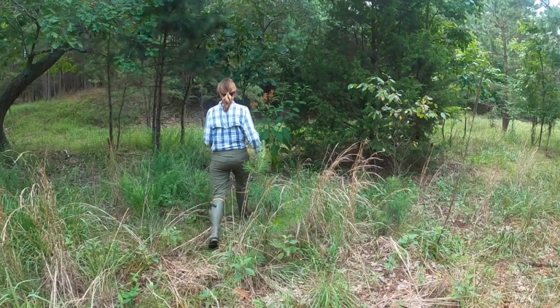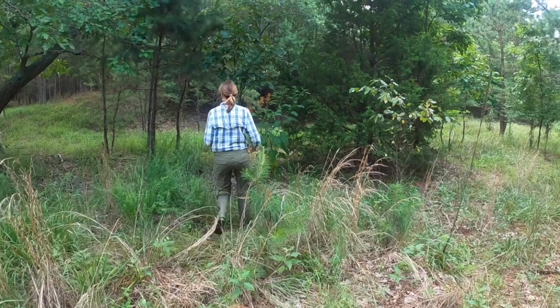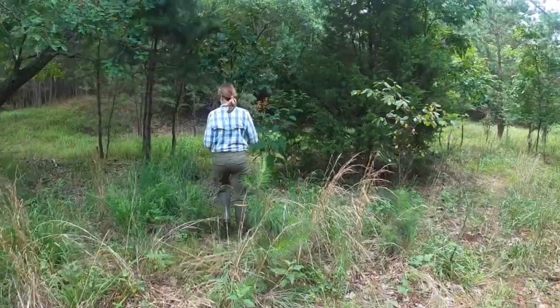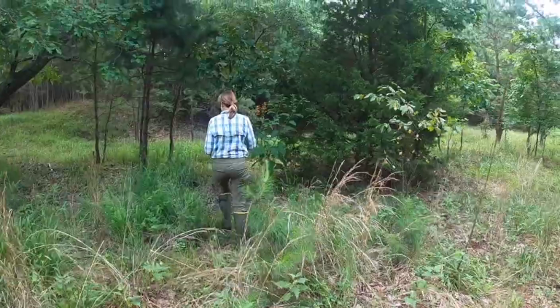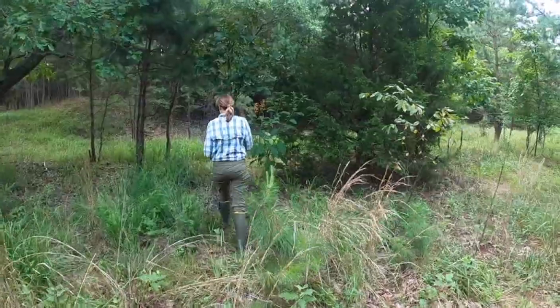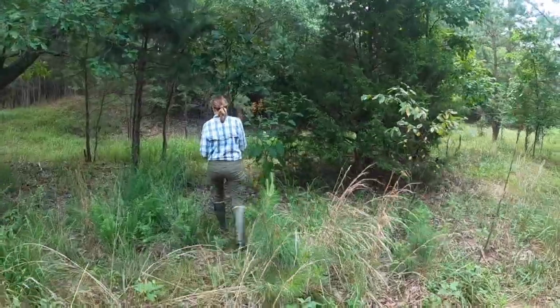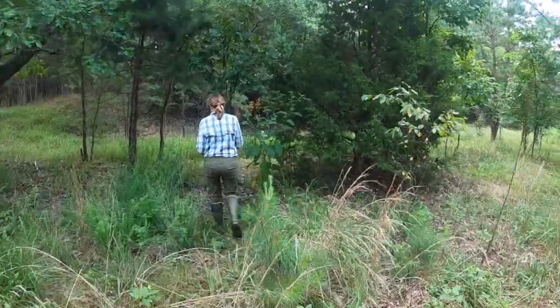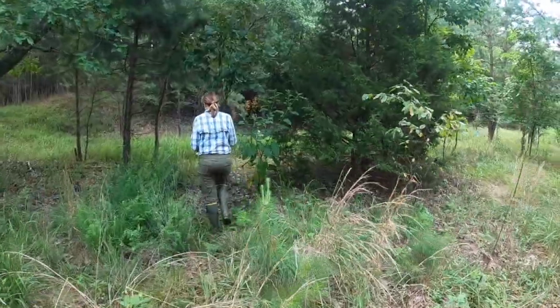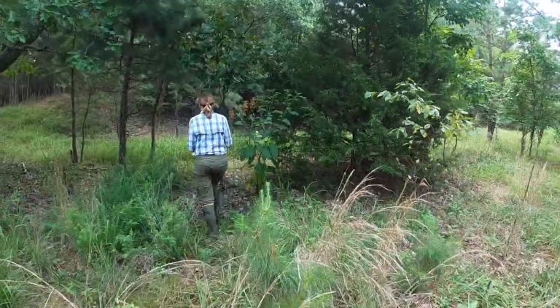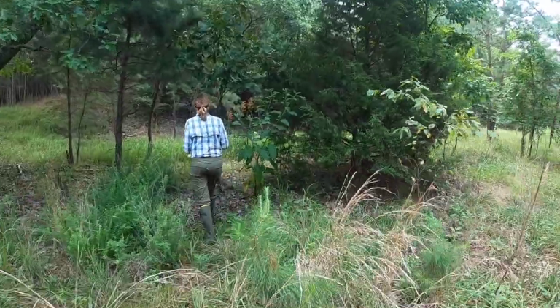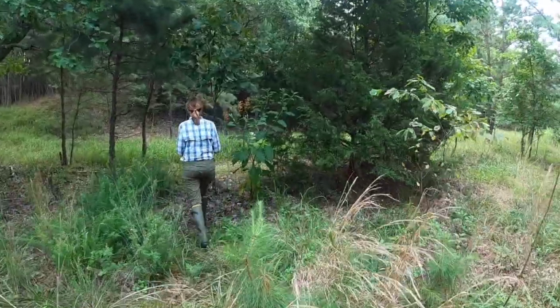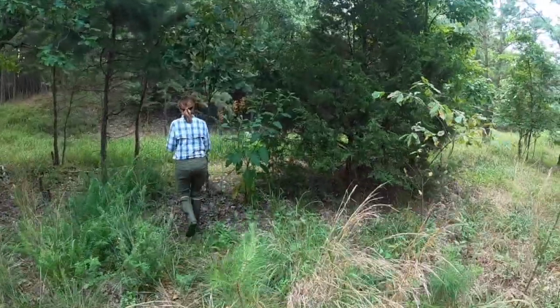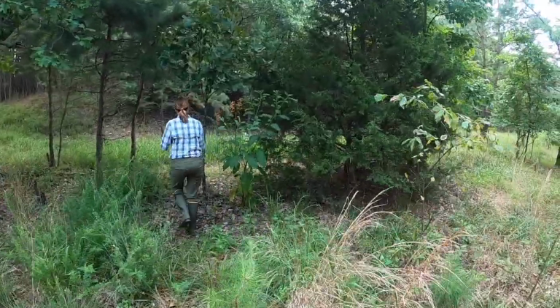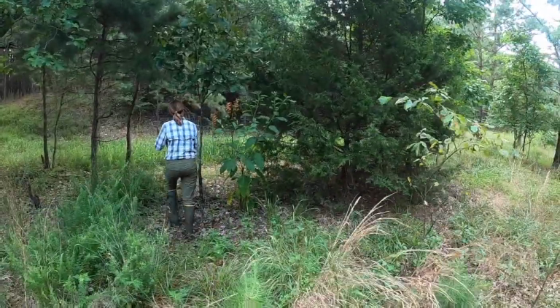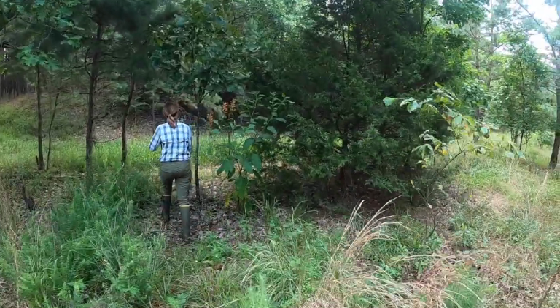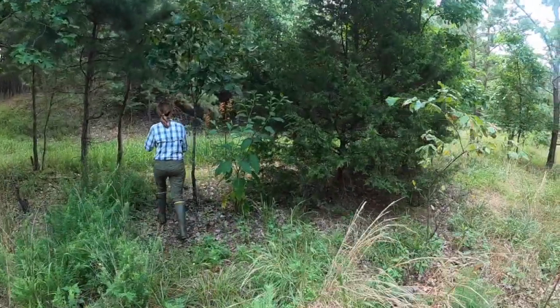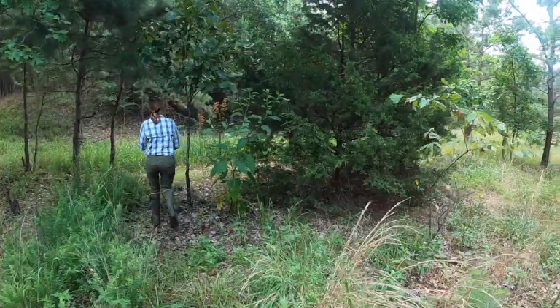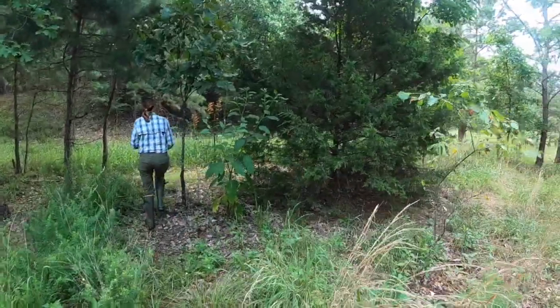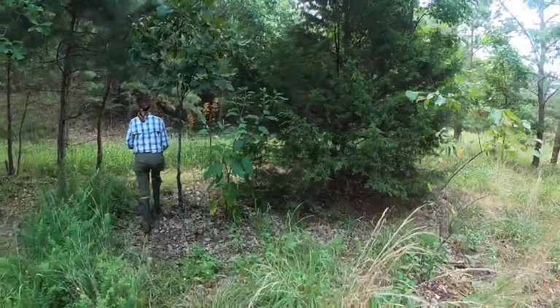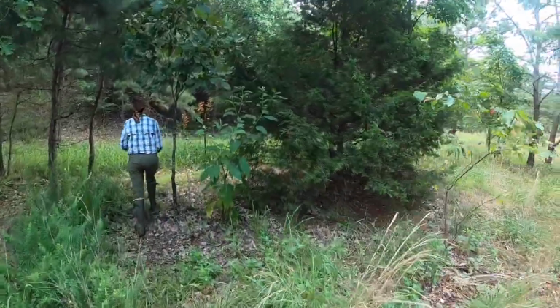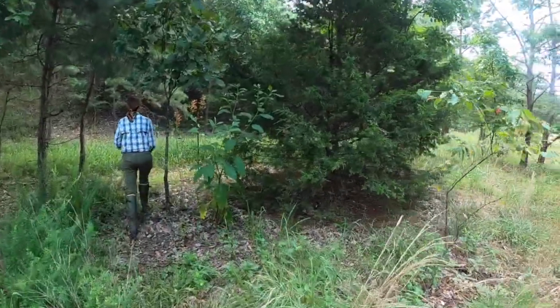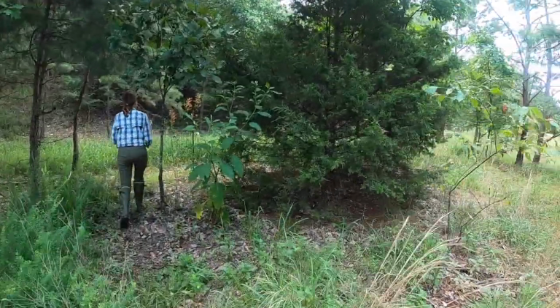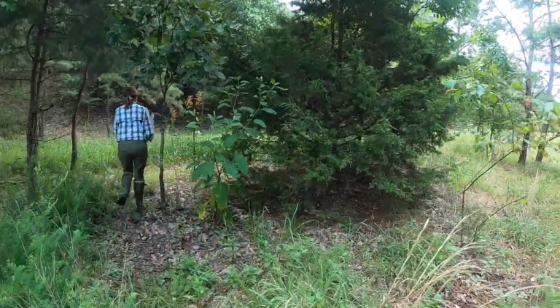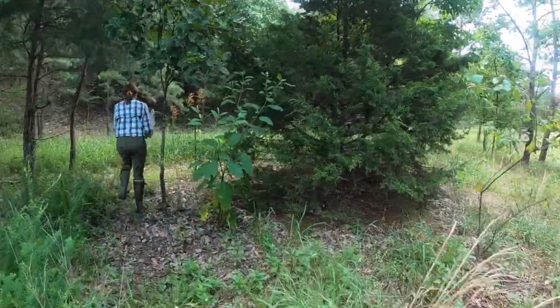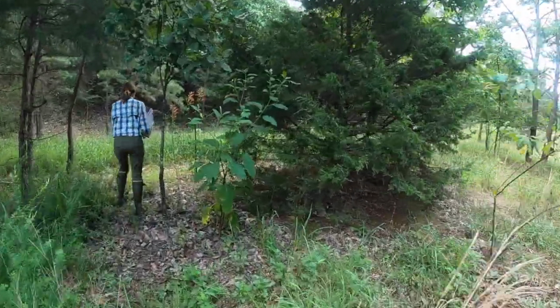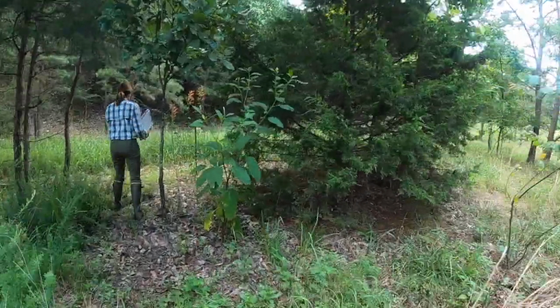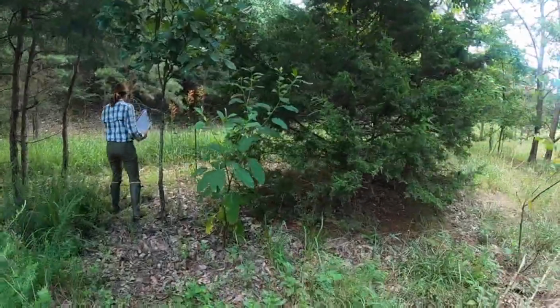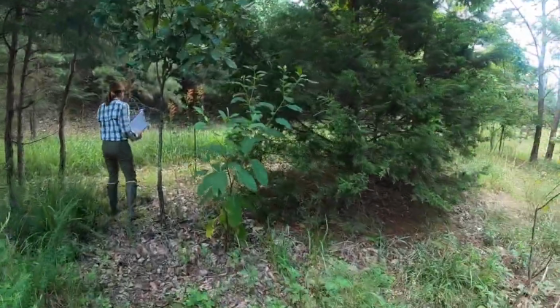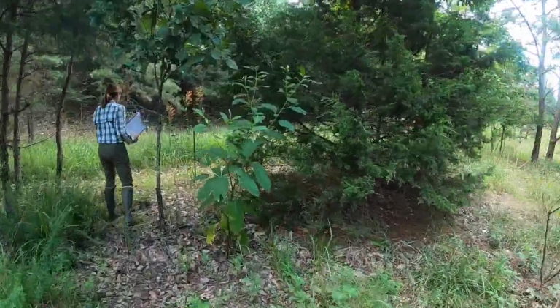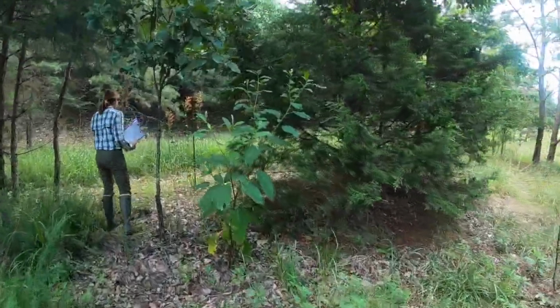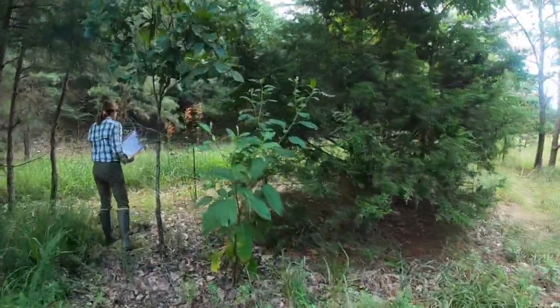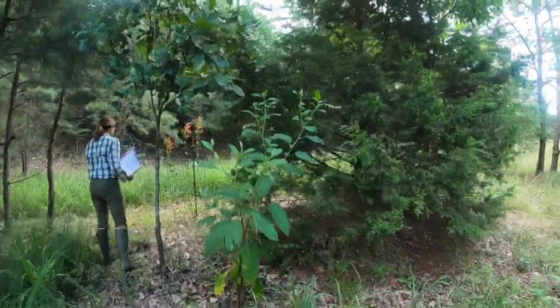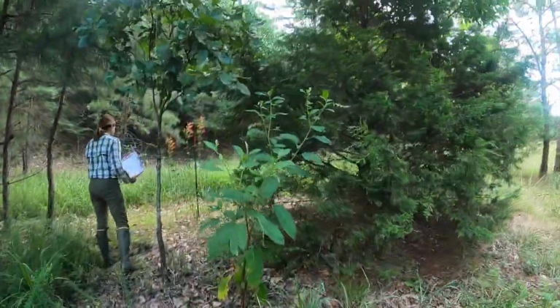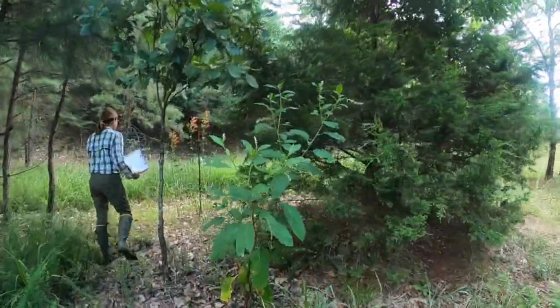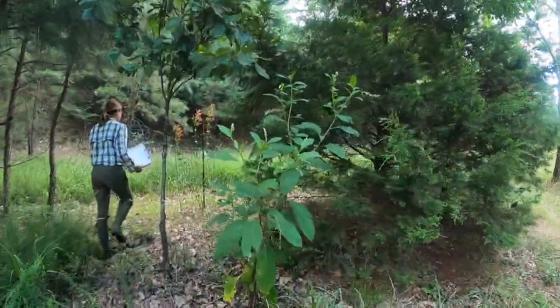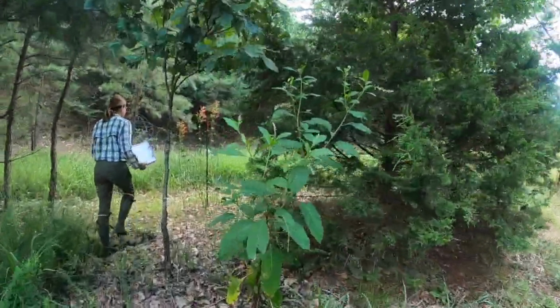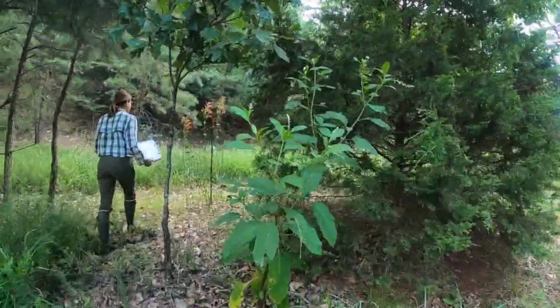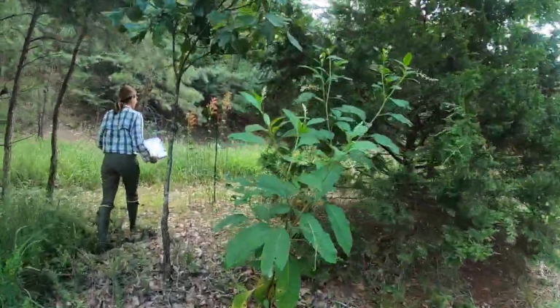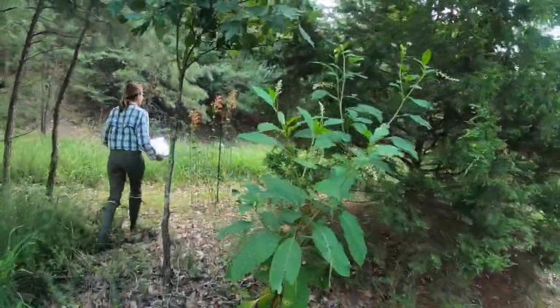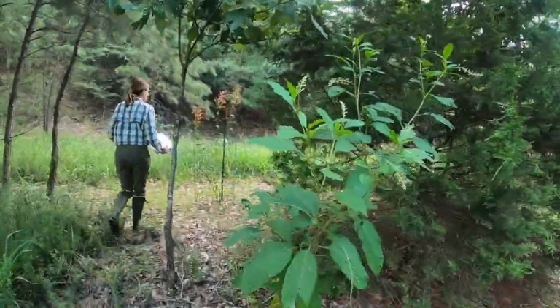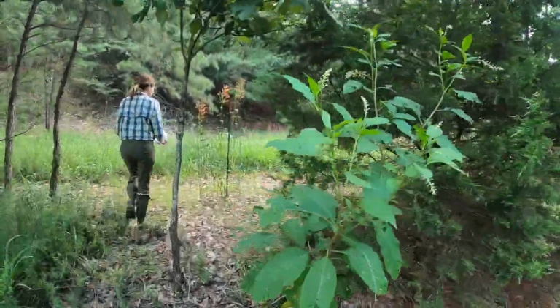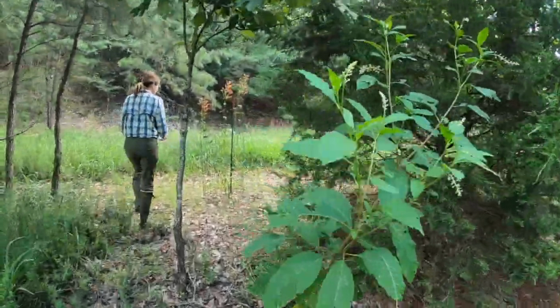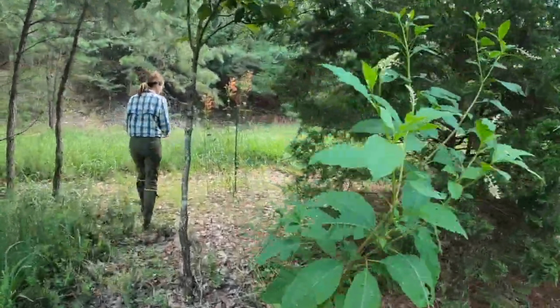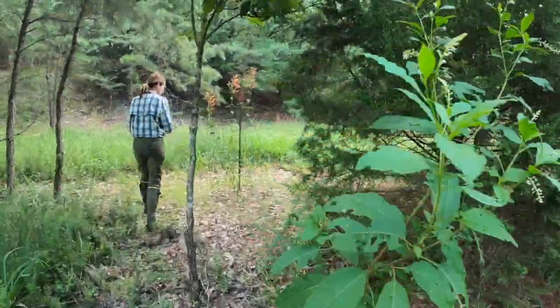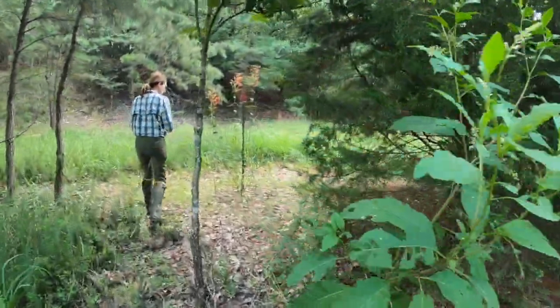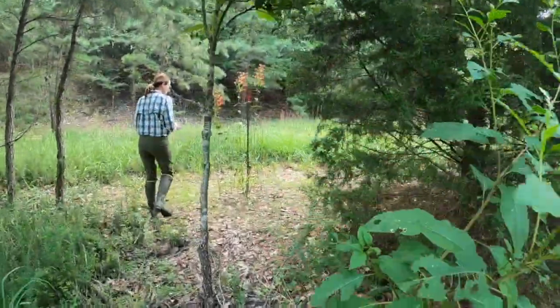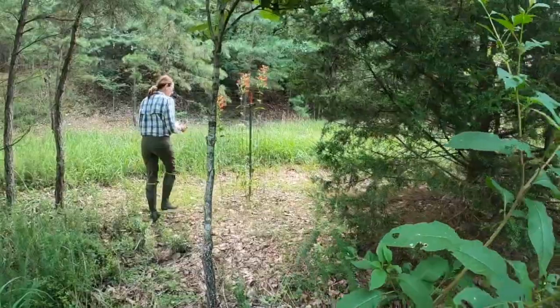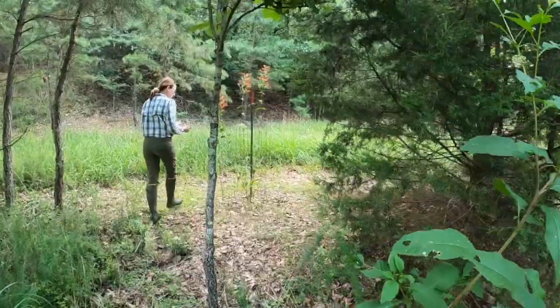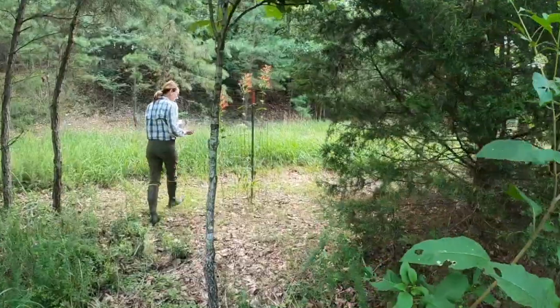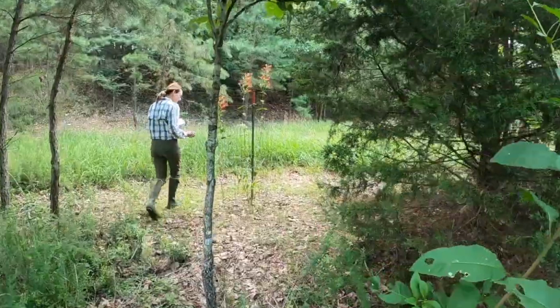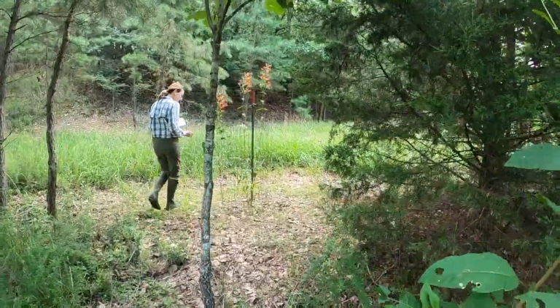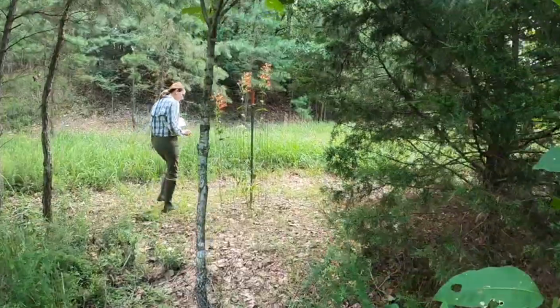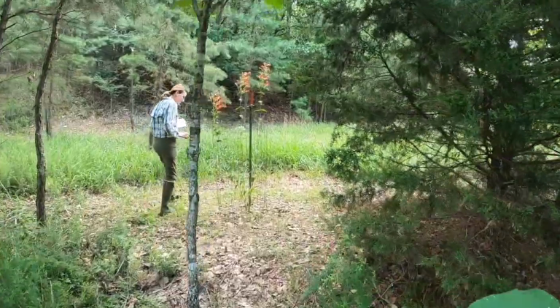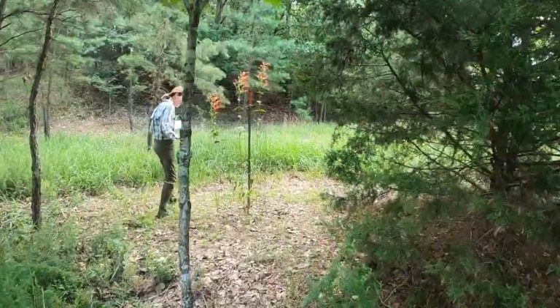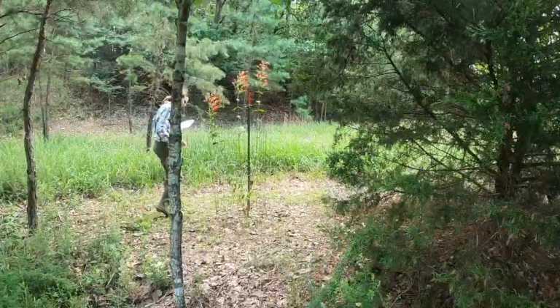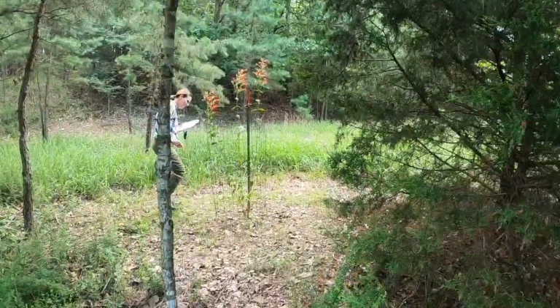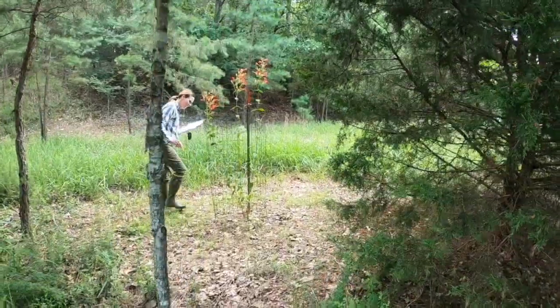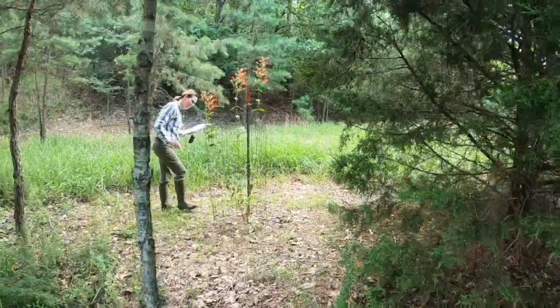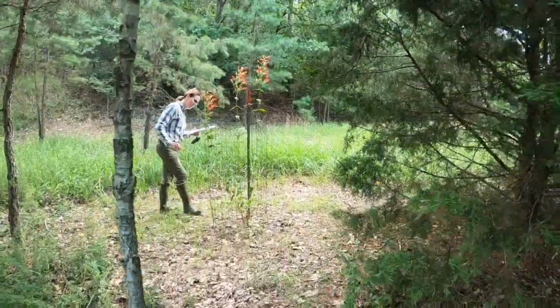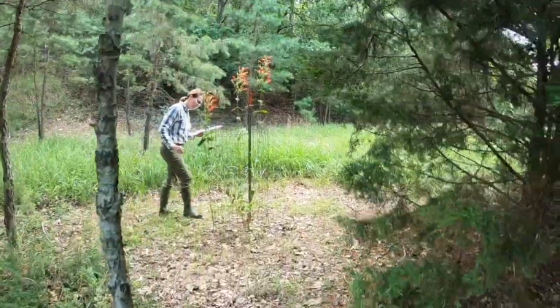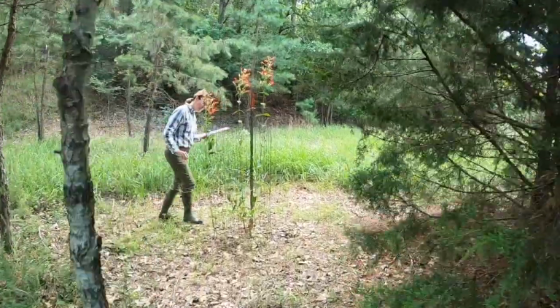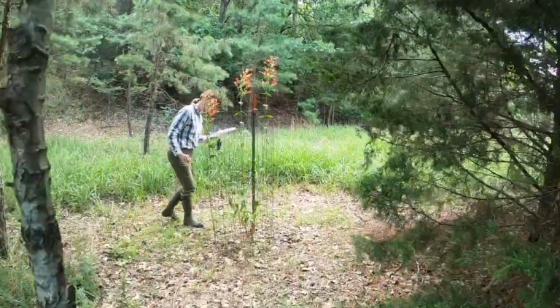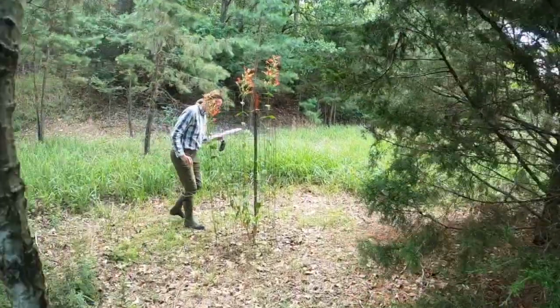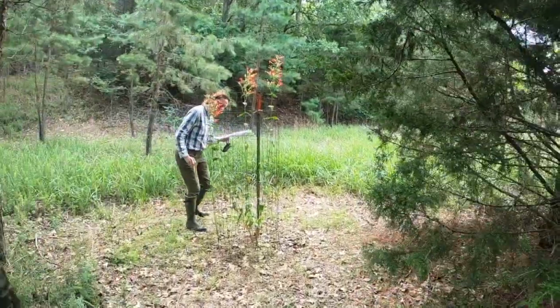Amy has been documenting this plant for years, and her plan for our trip was to visit known locations to see how the population is doing.